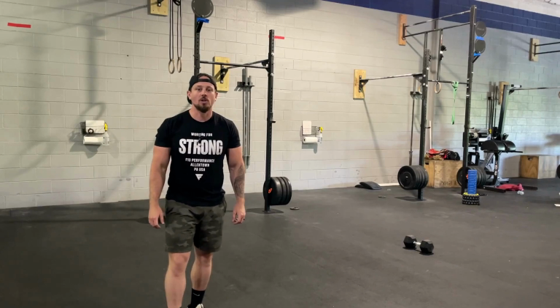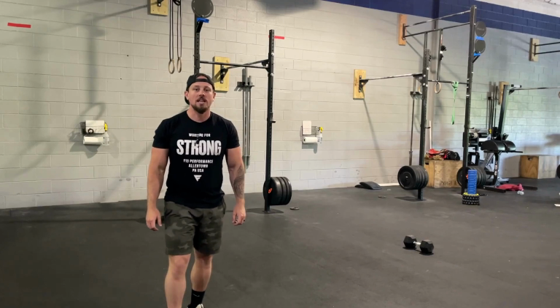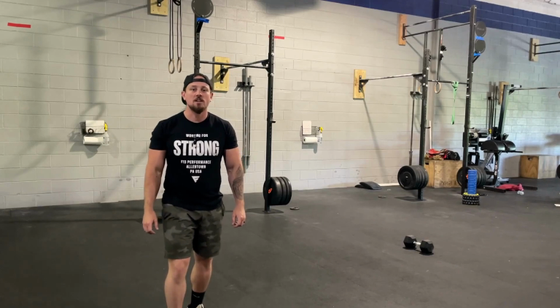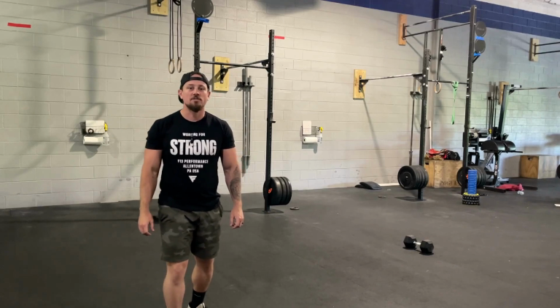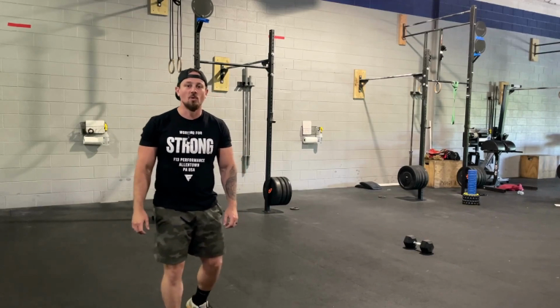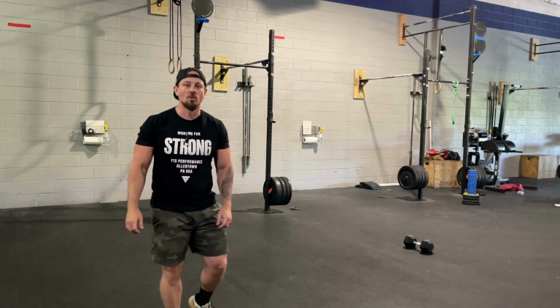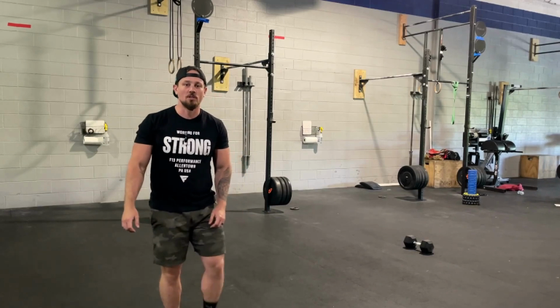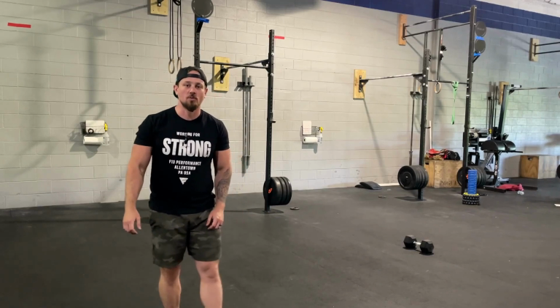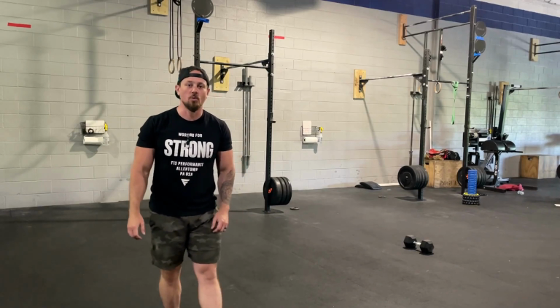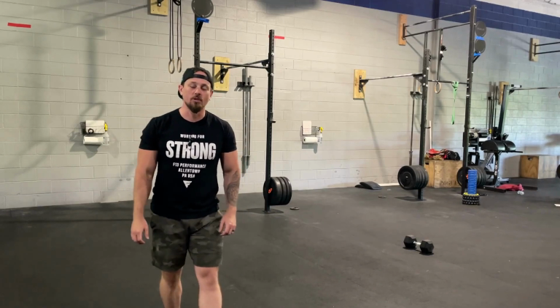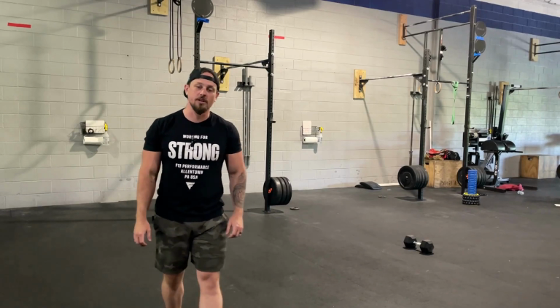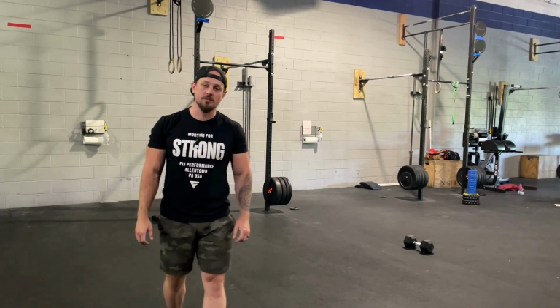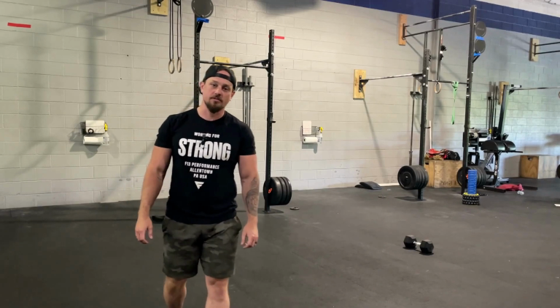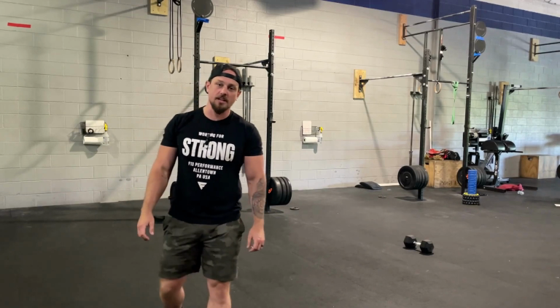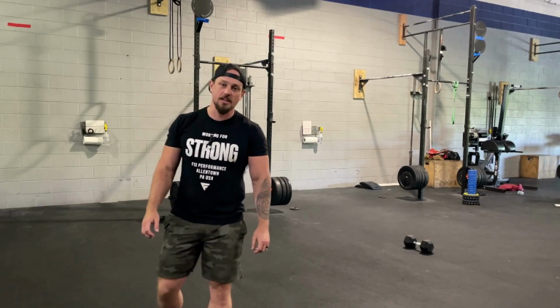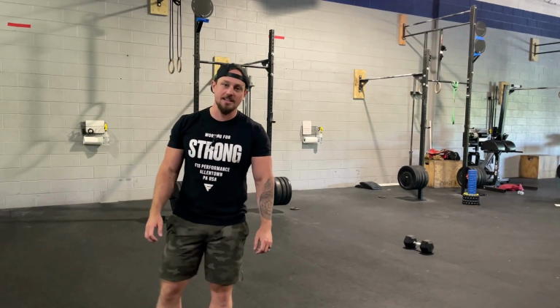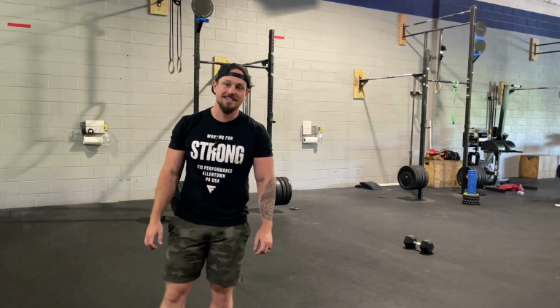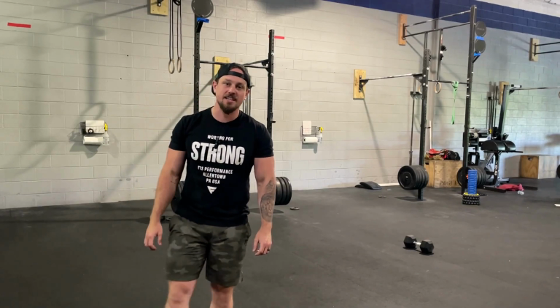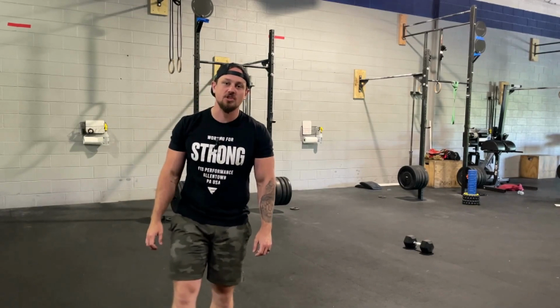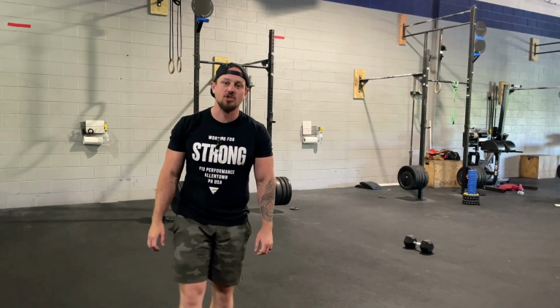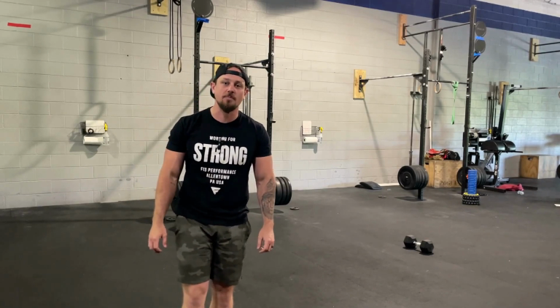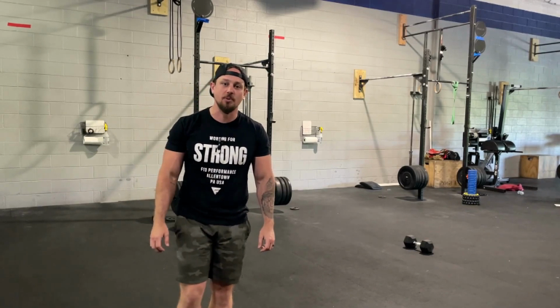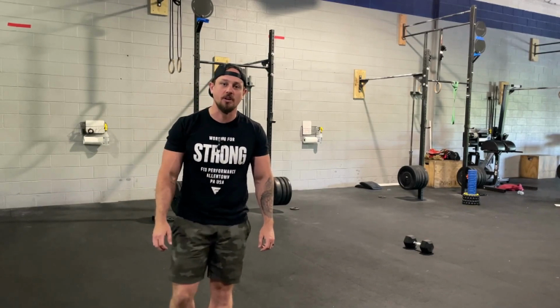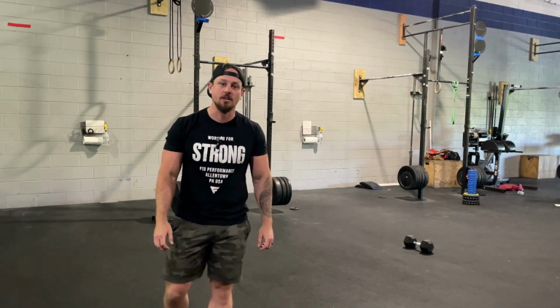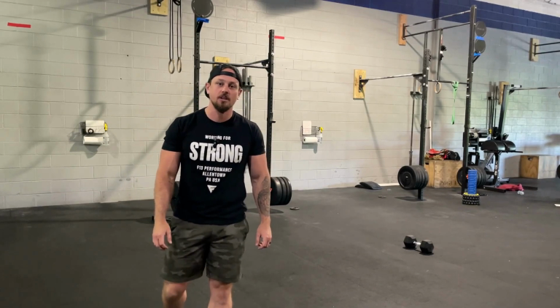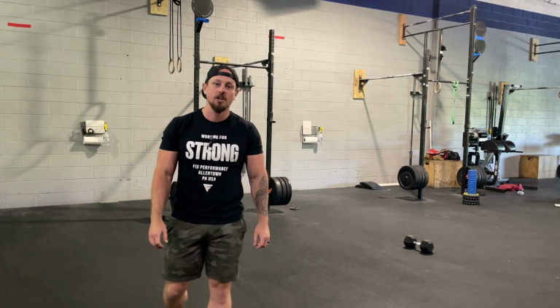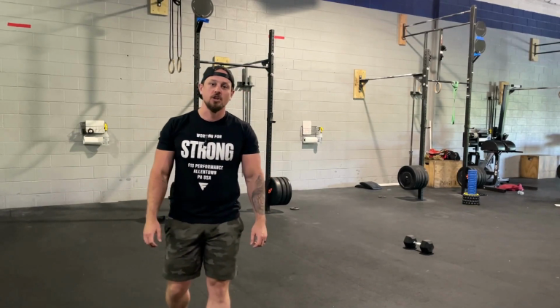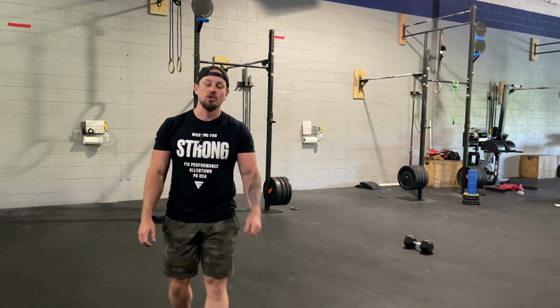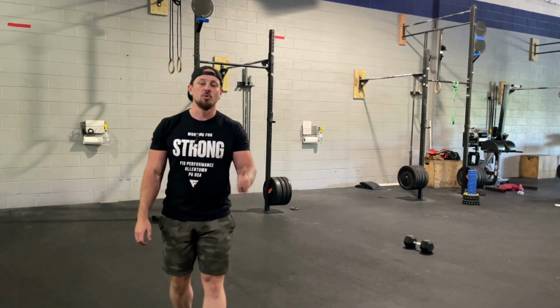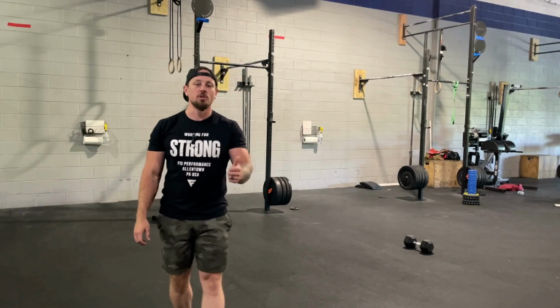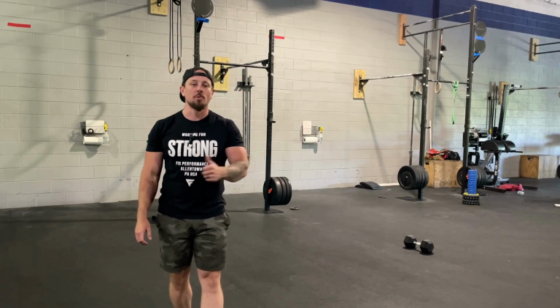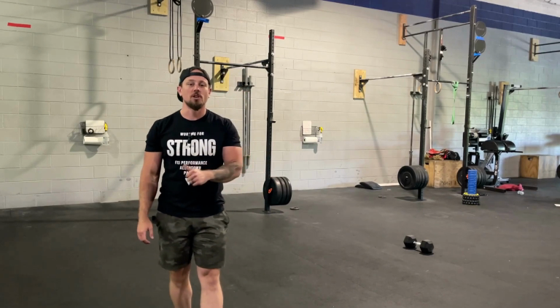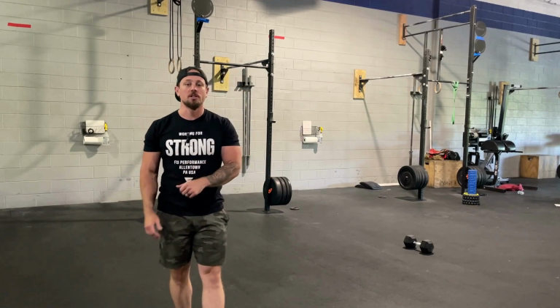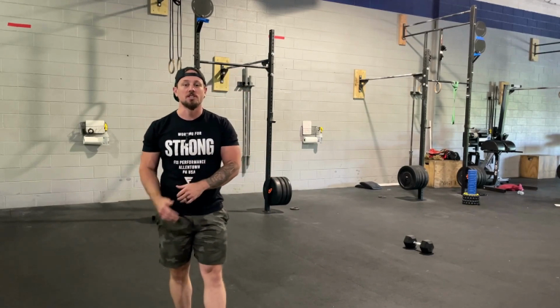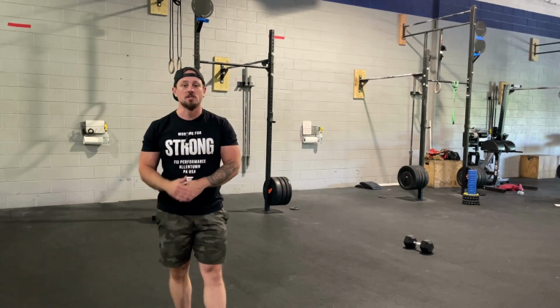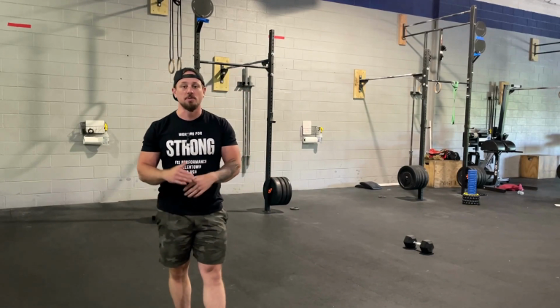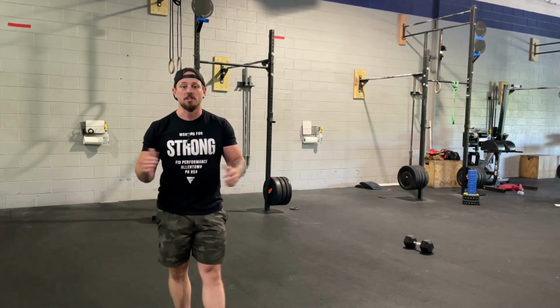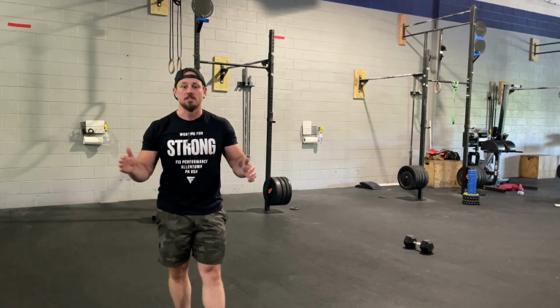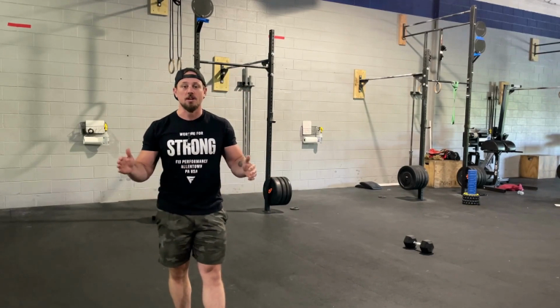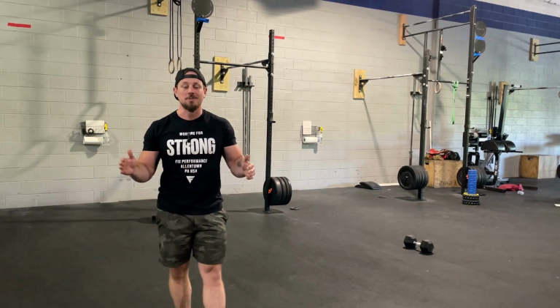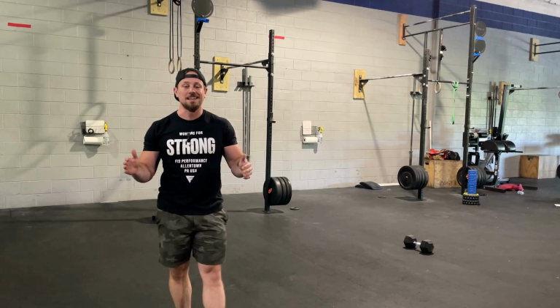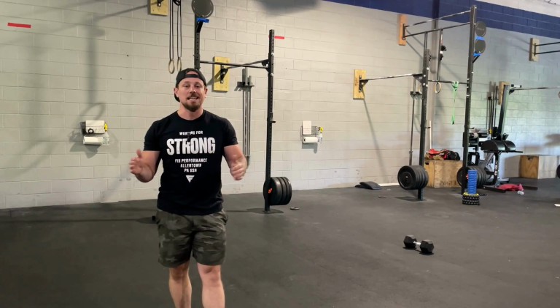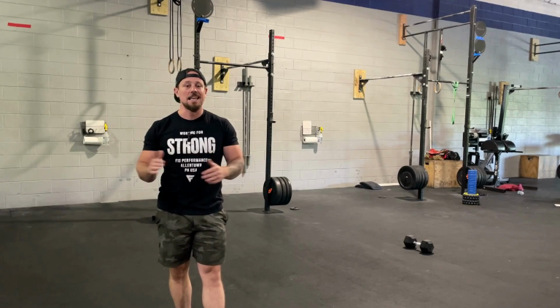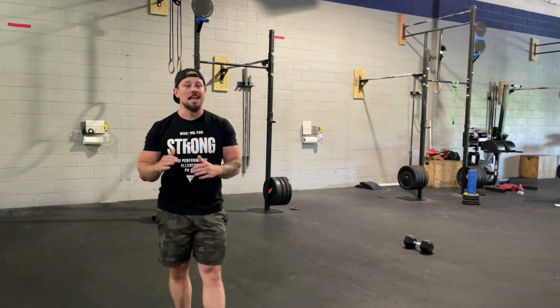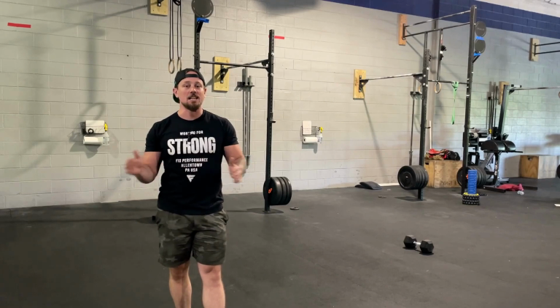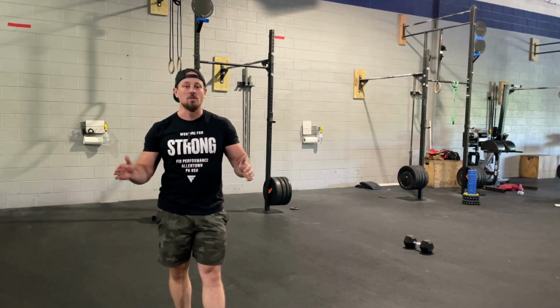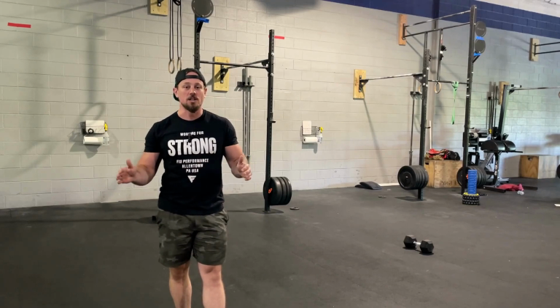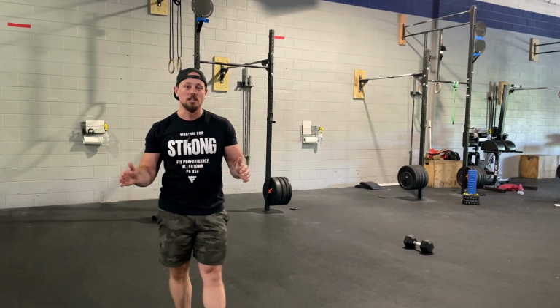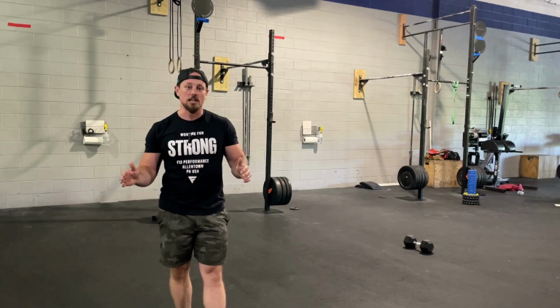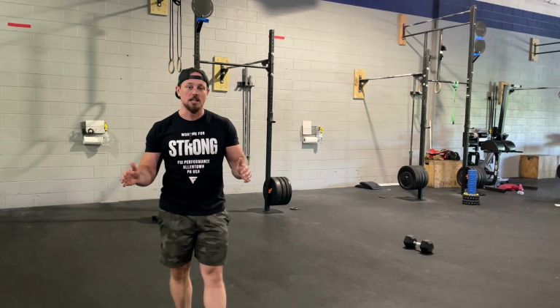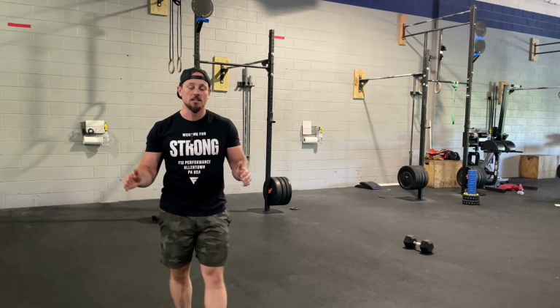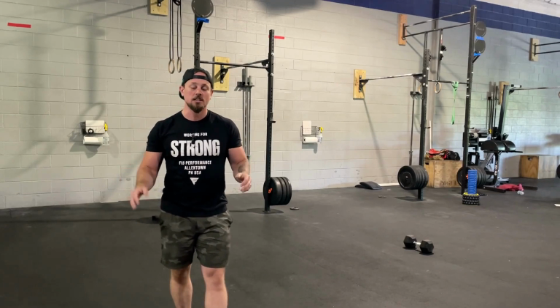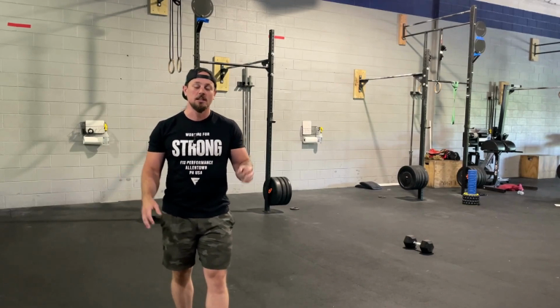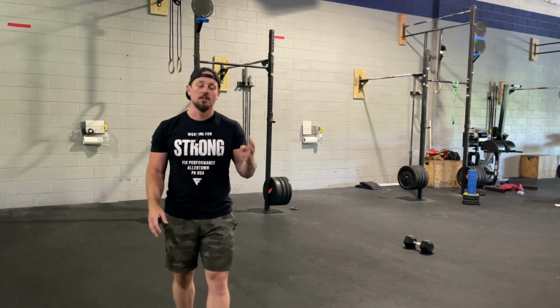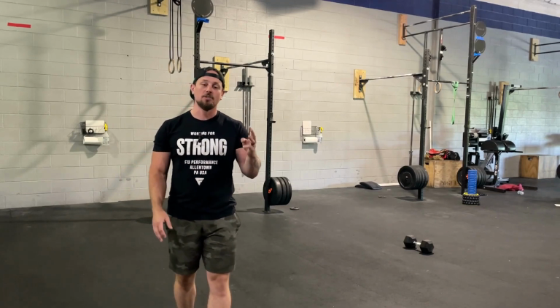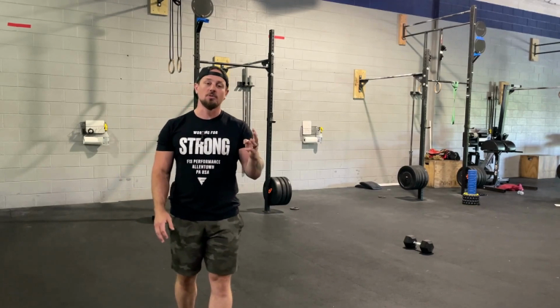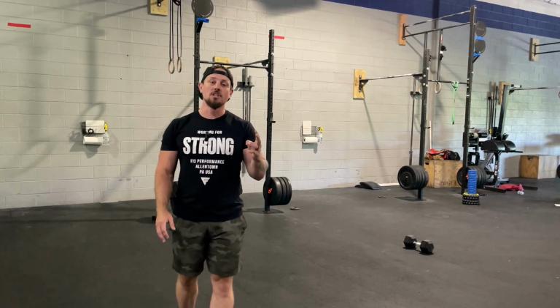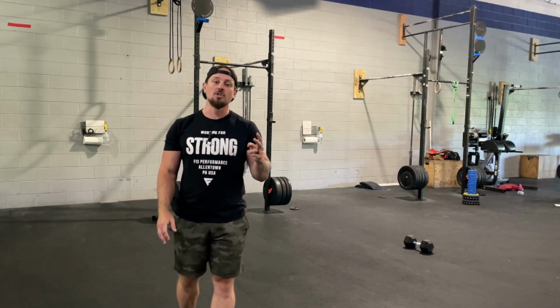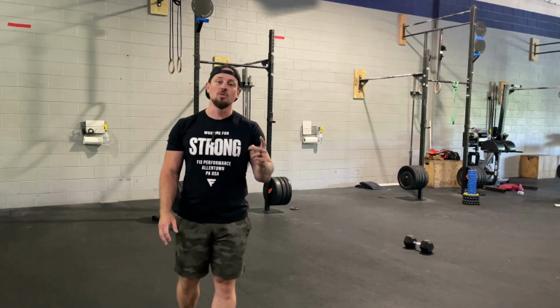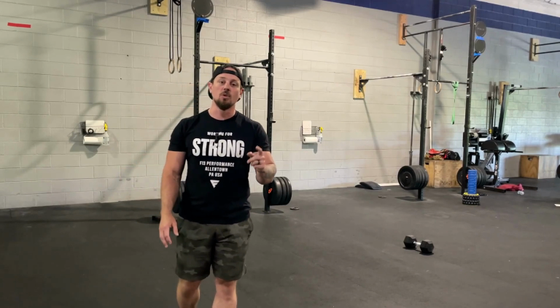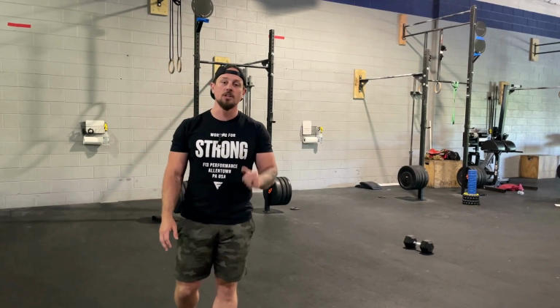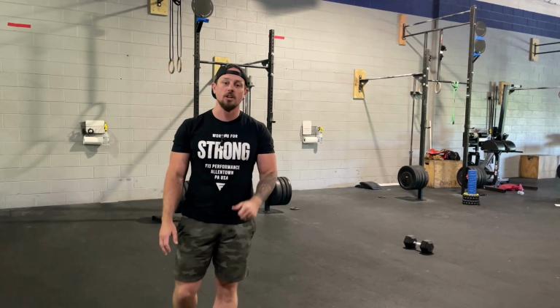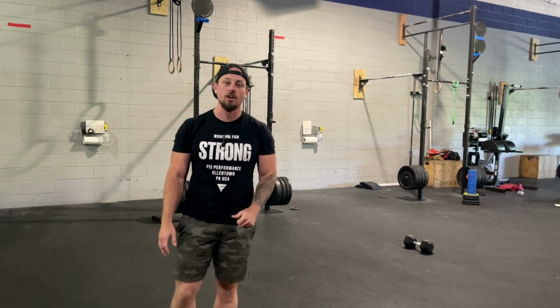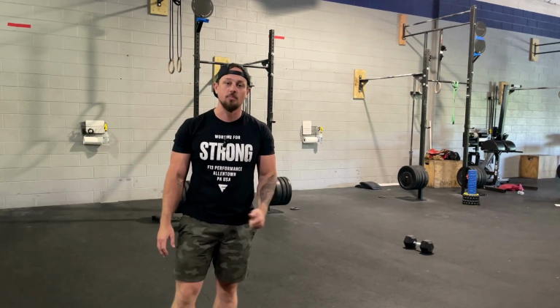Workout four for Warriors Arena is a chipper. You and your partner can split this up any way you'd like. Three, two, one, go.